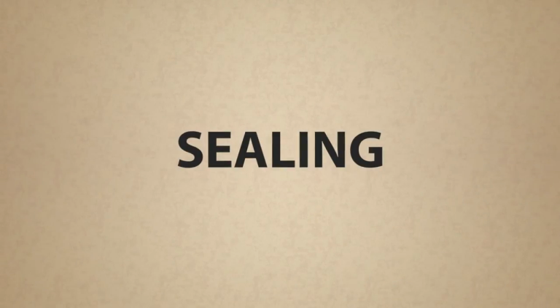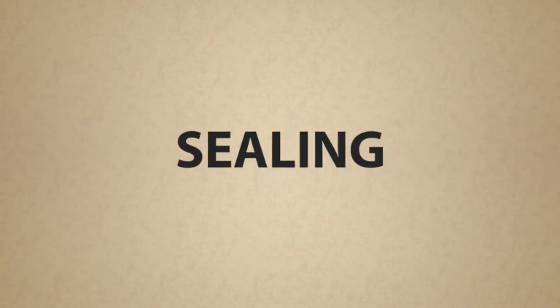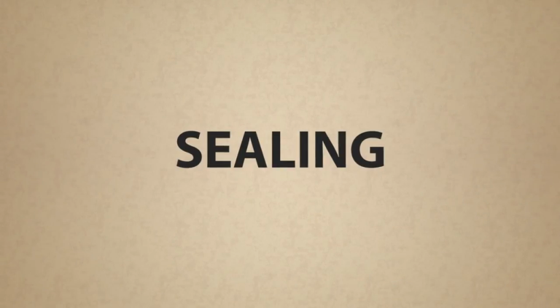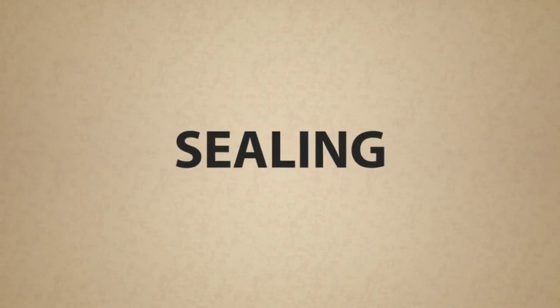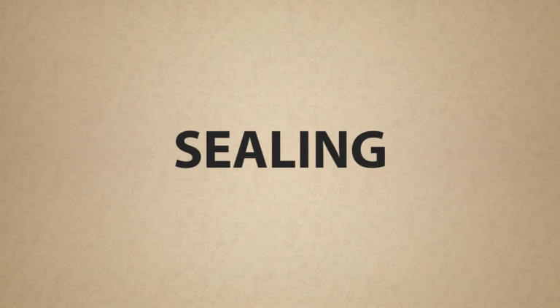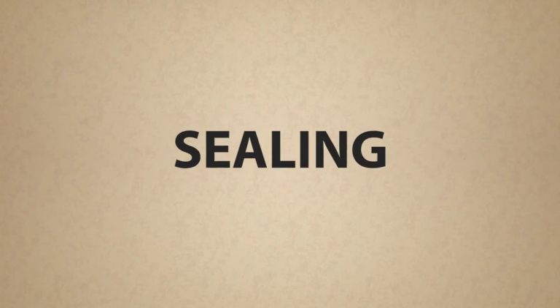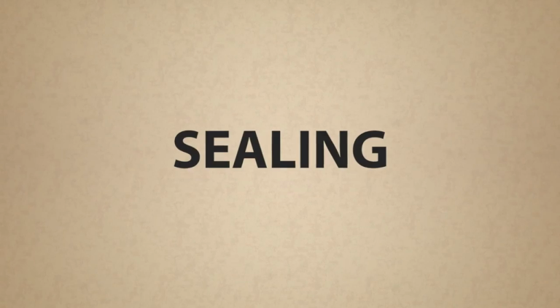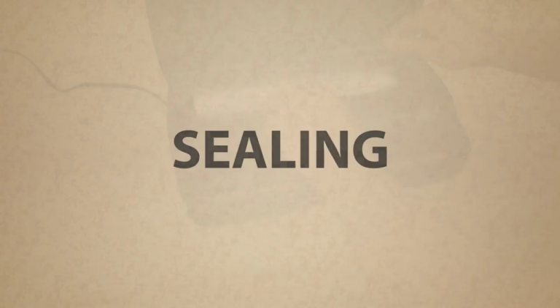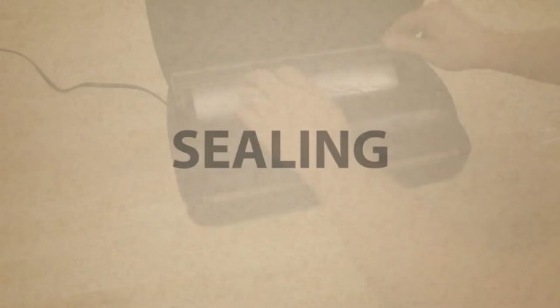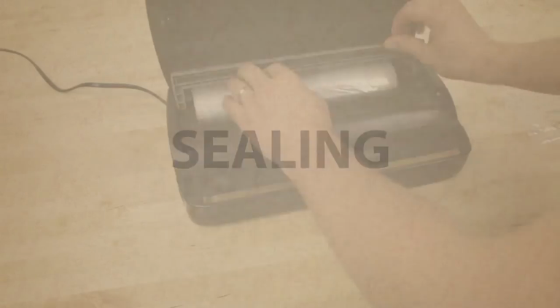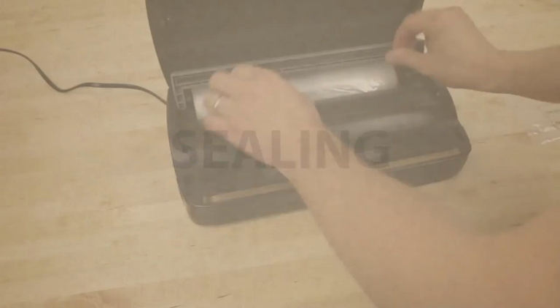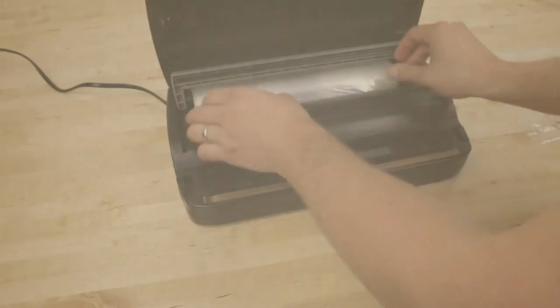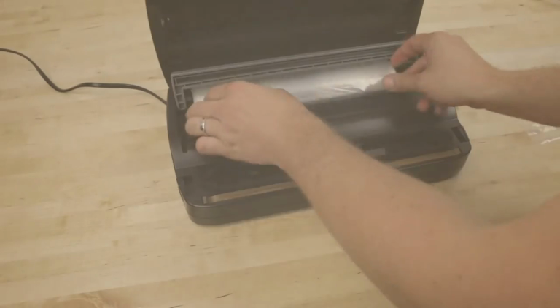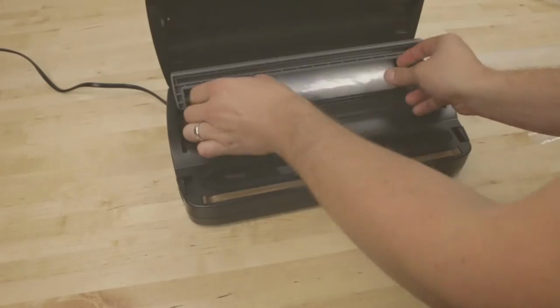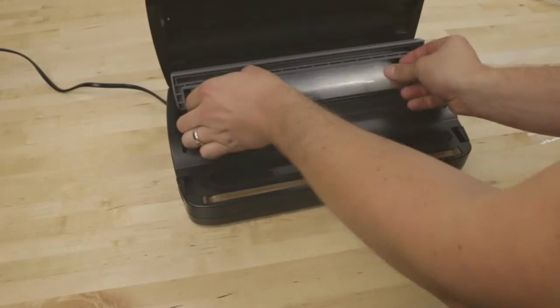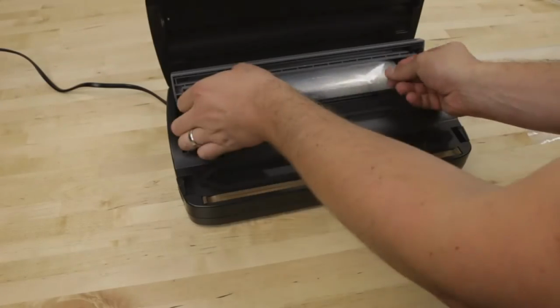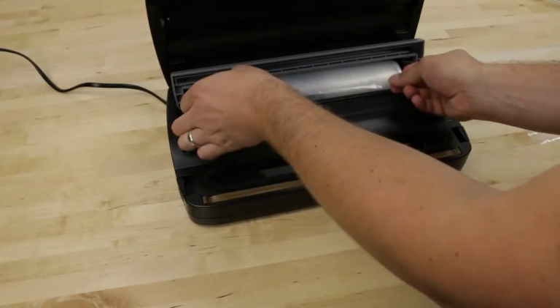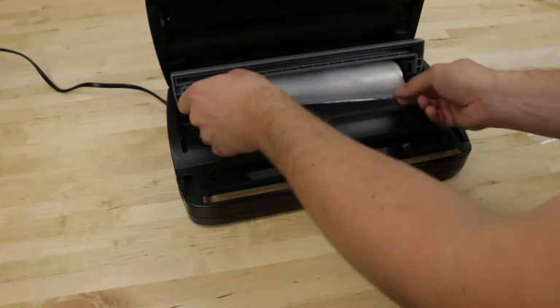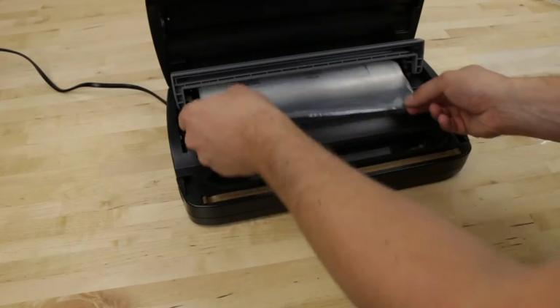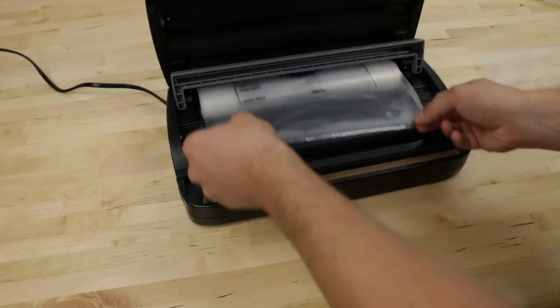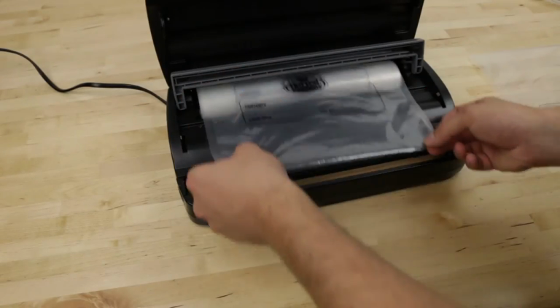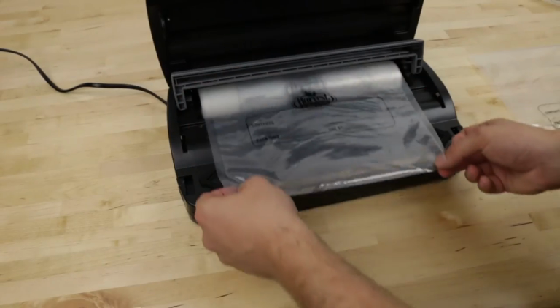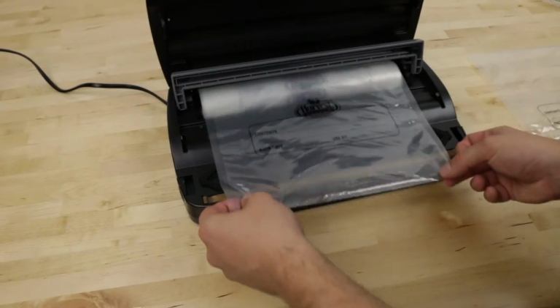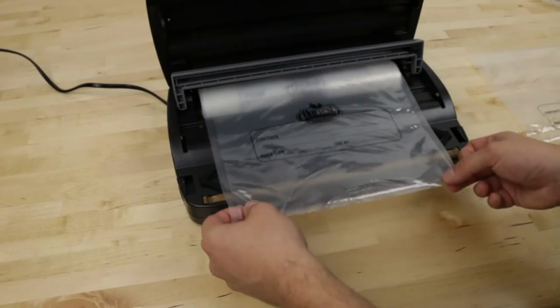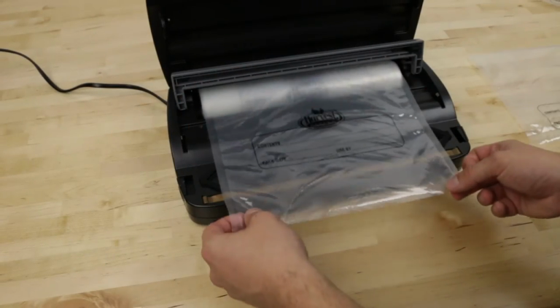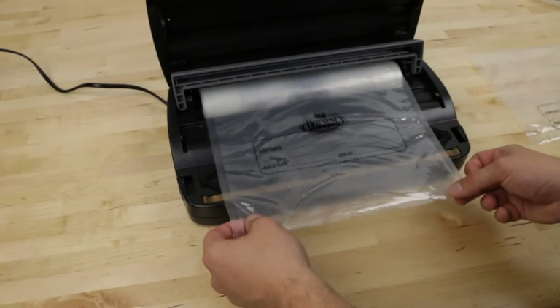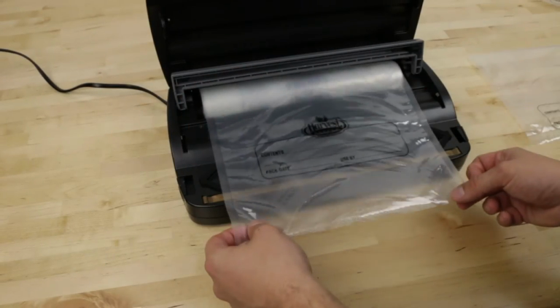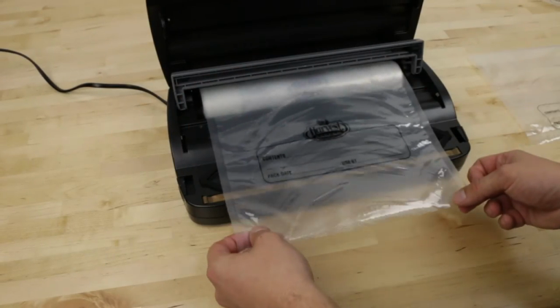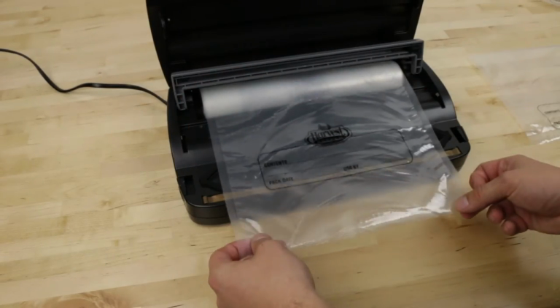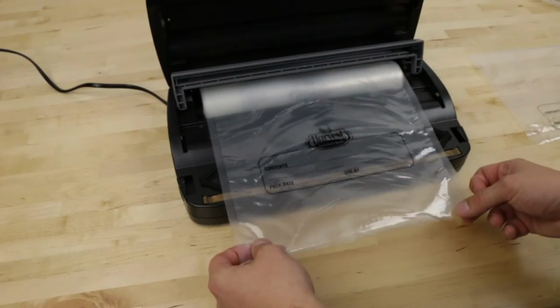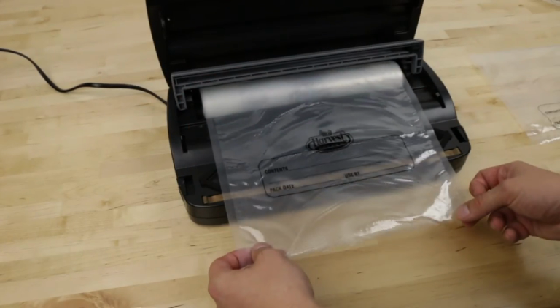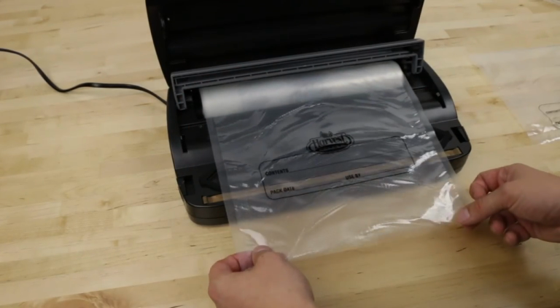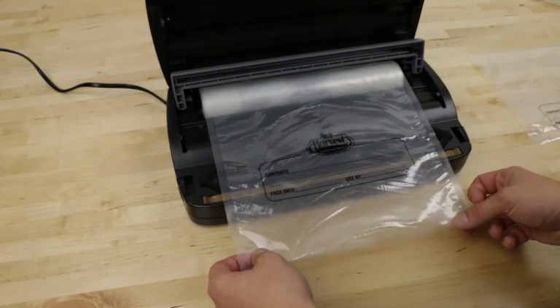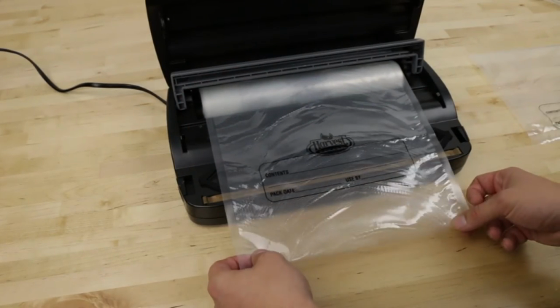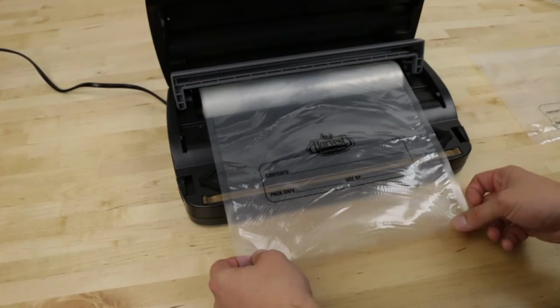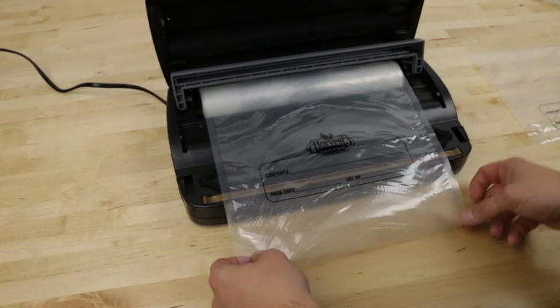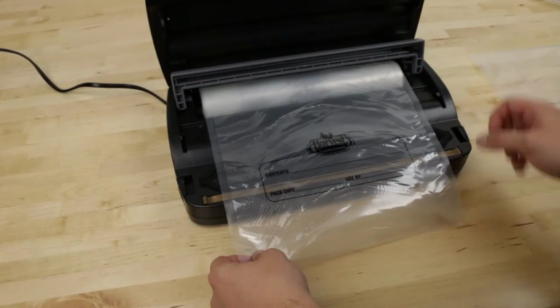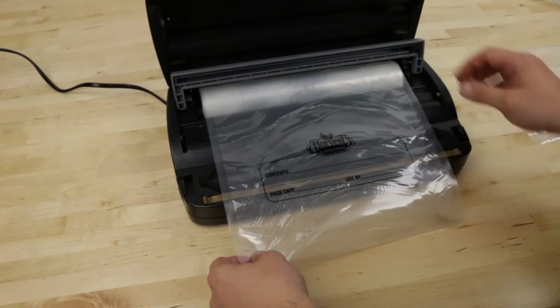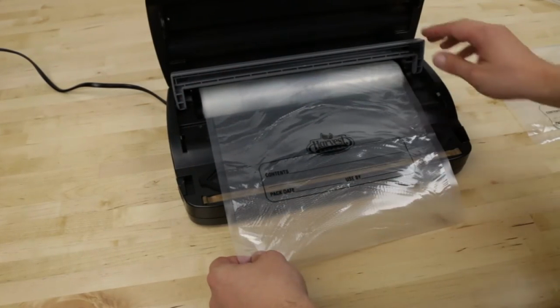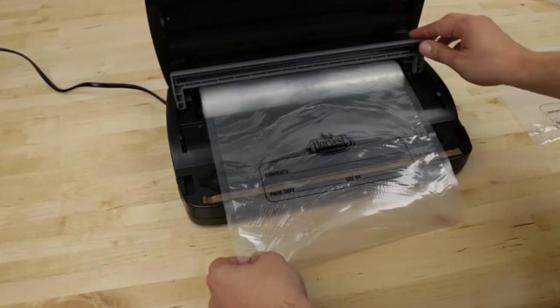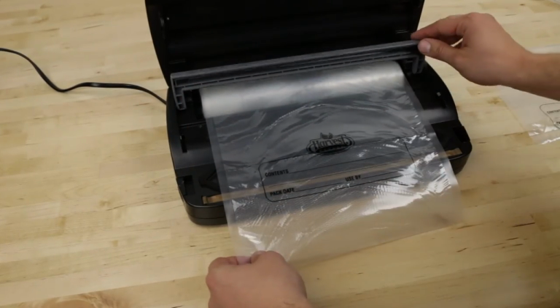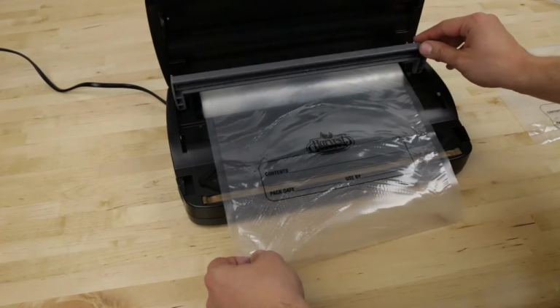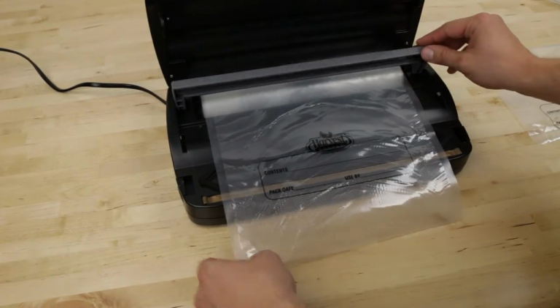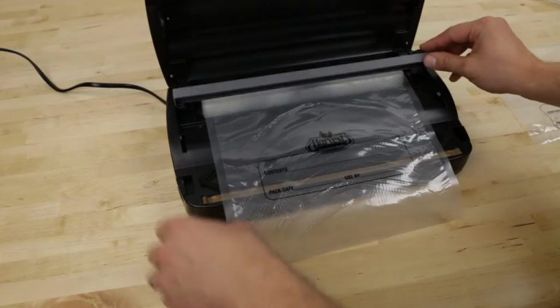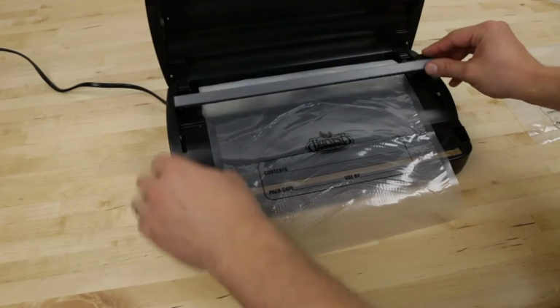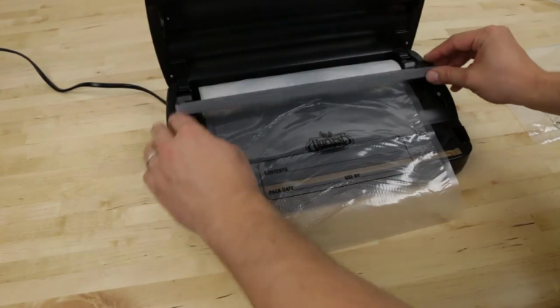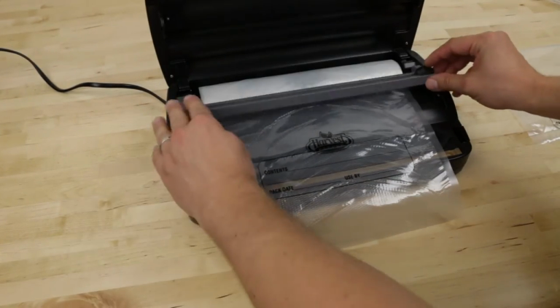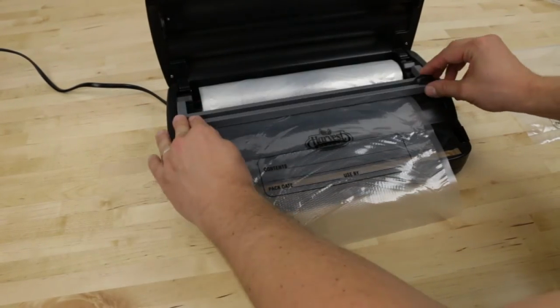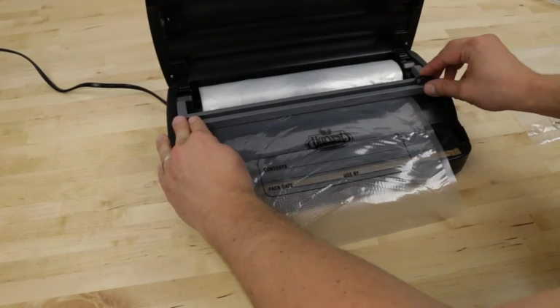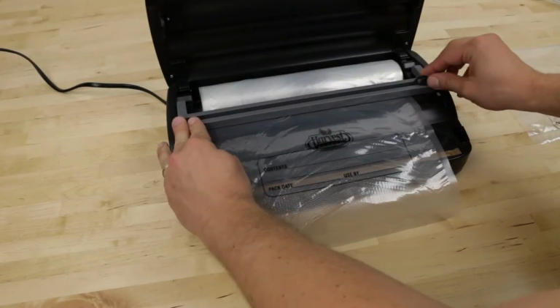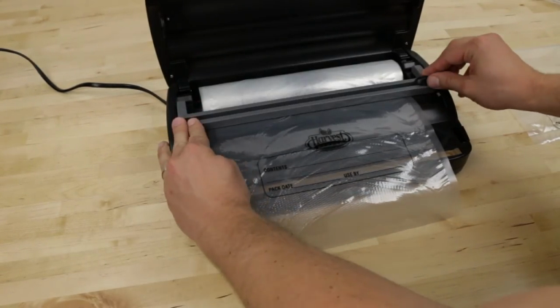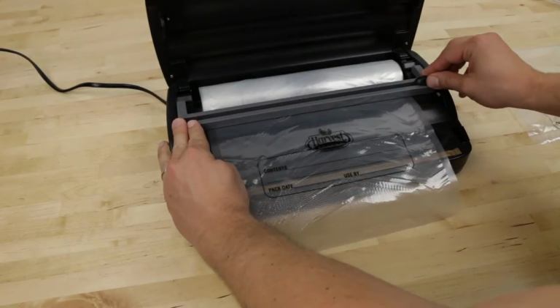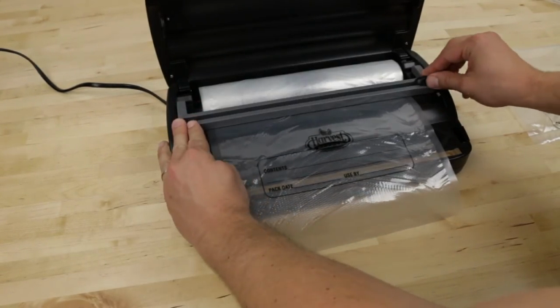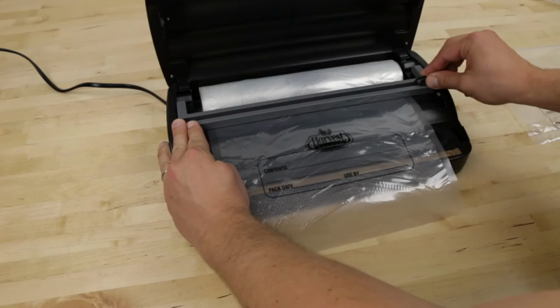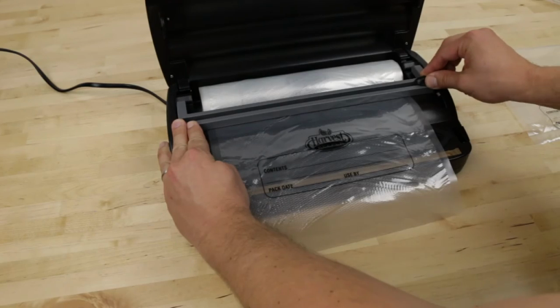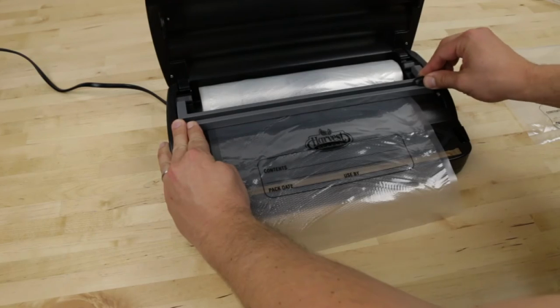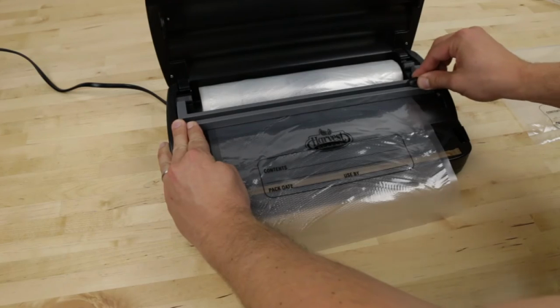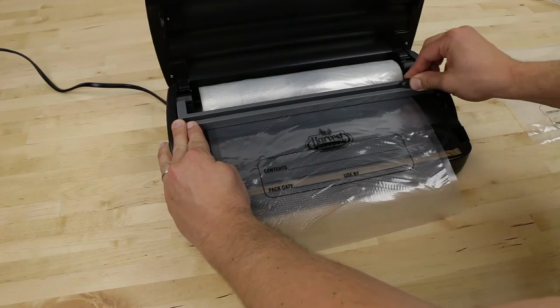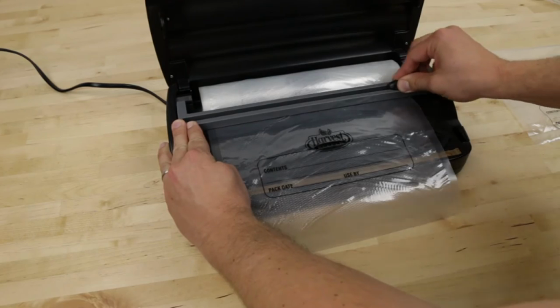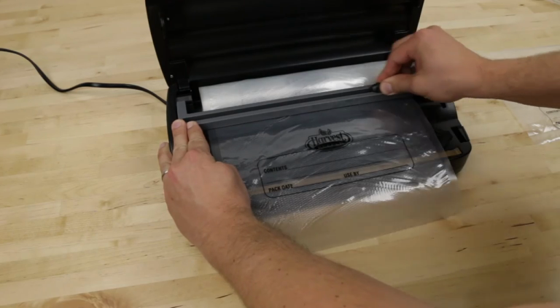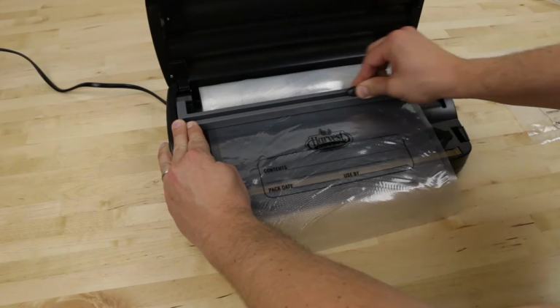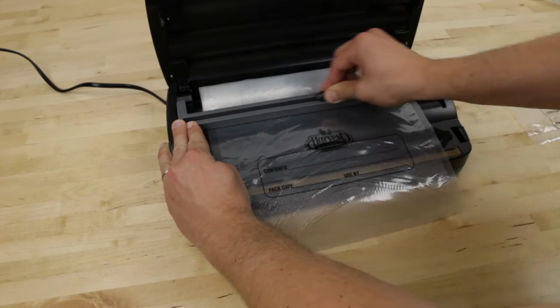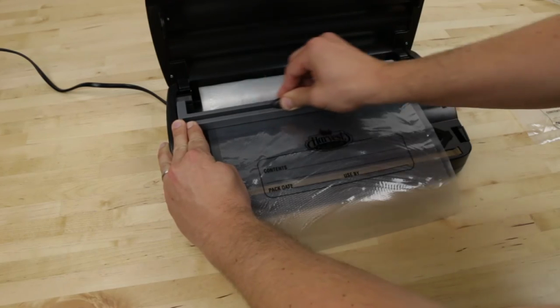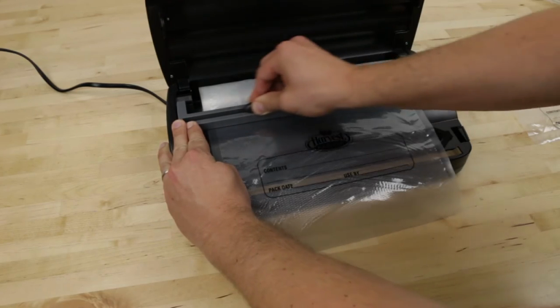Sealing: If you've created a custom bag using a roll, you'll need to remember to seal one end prior to using the vacuum.